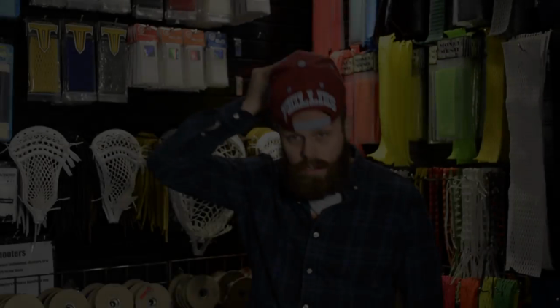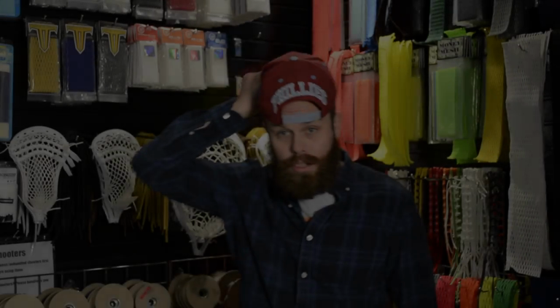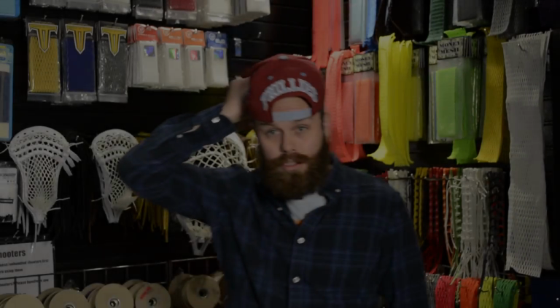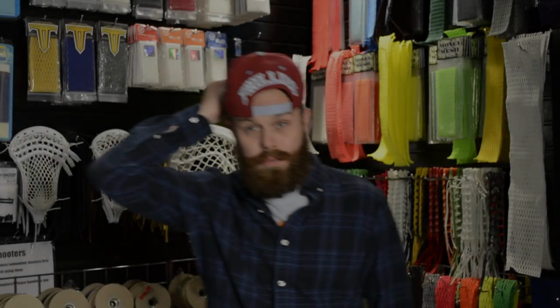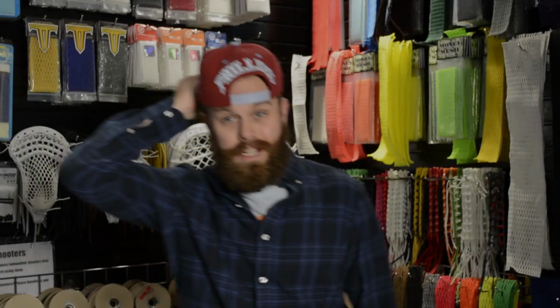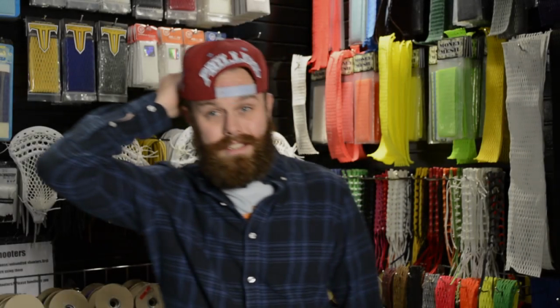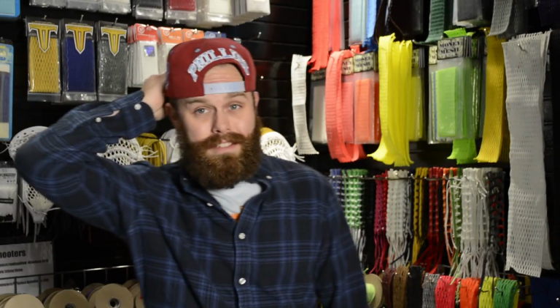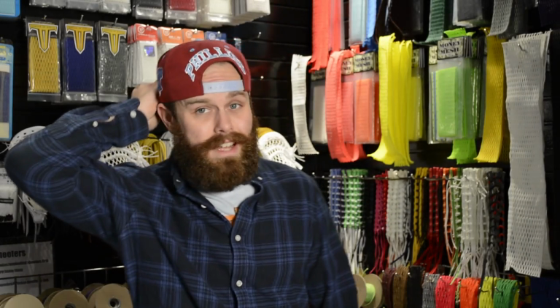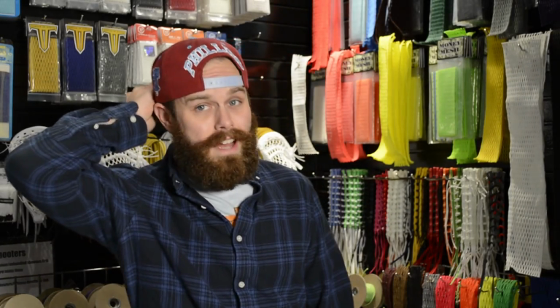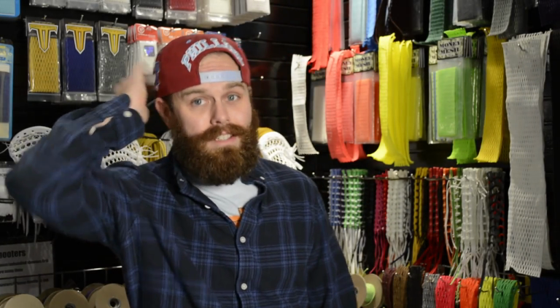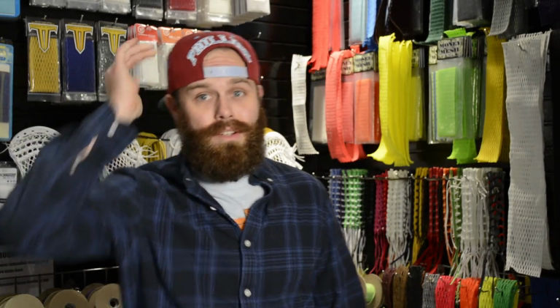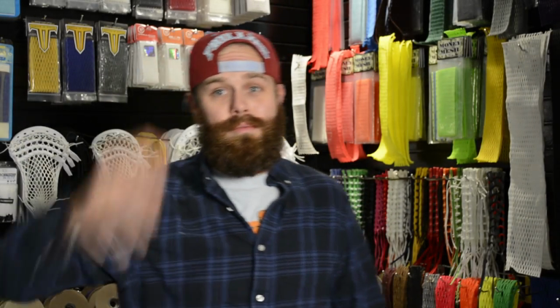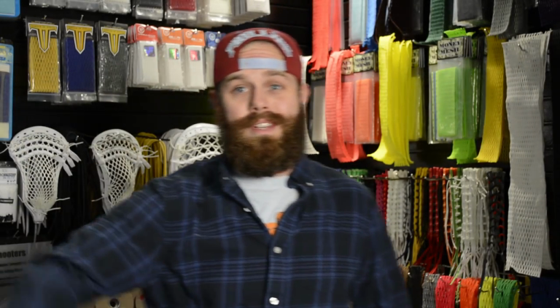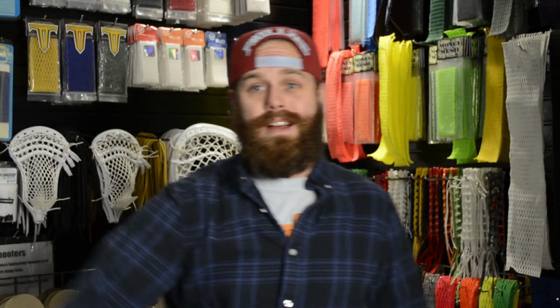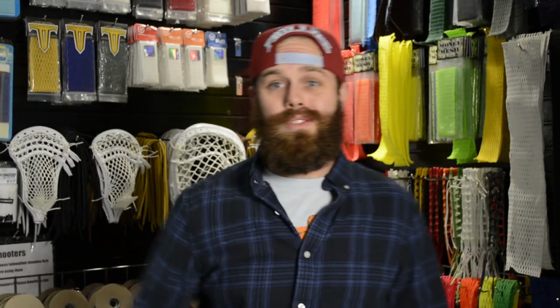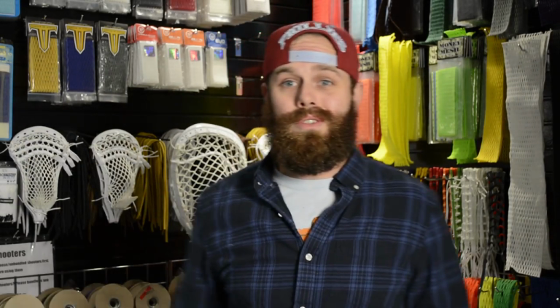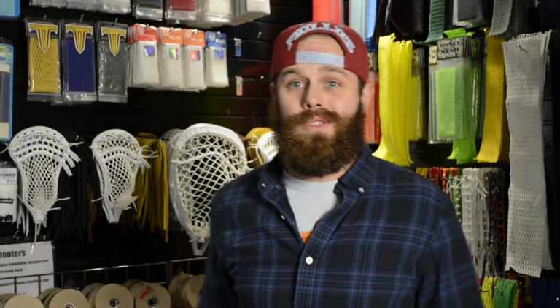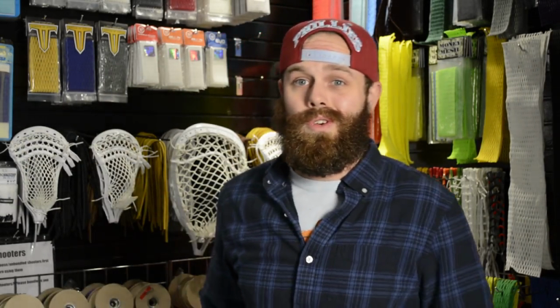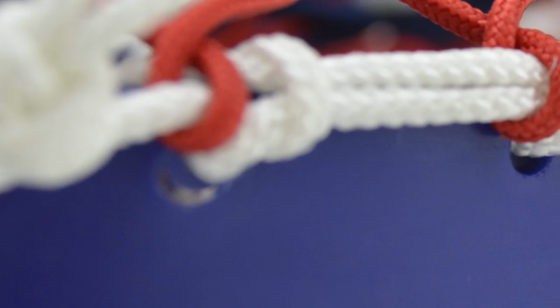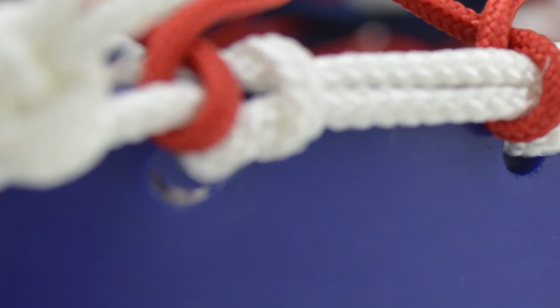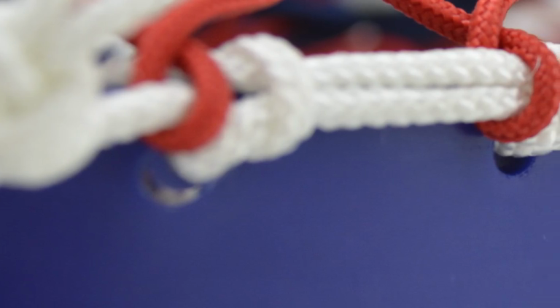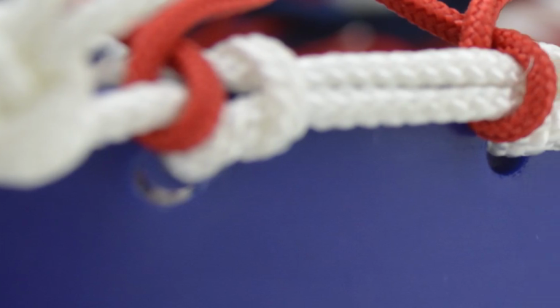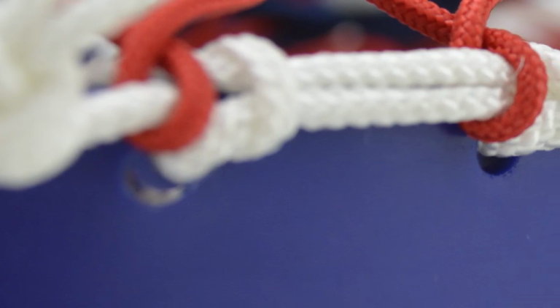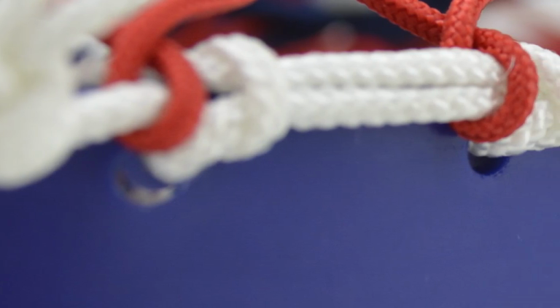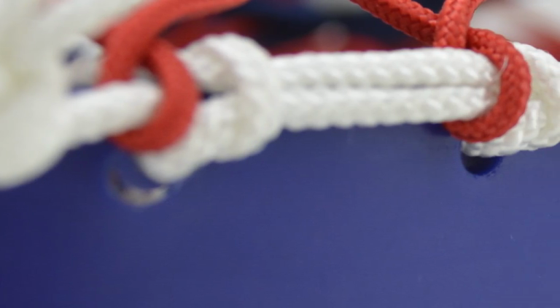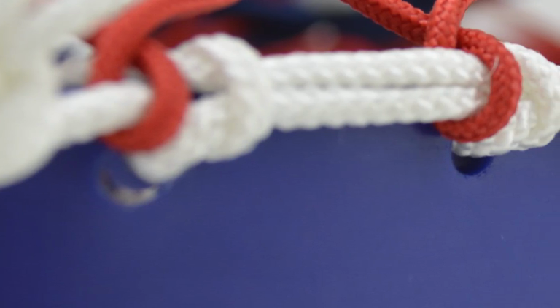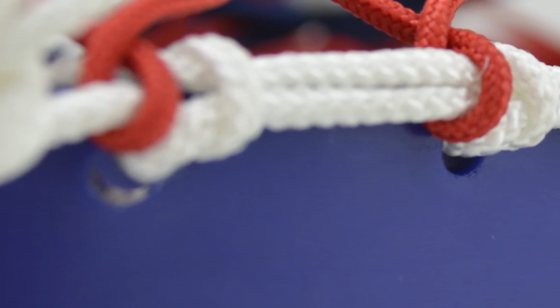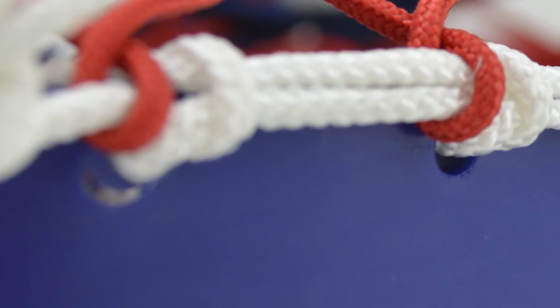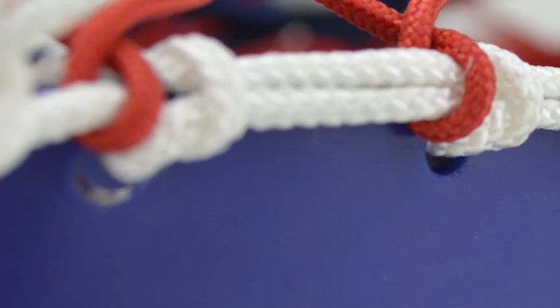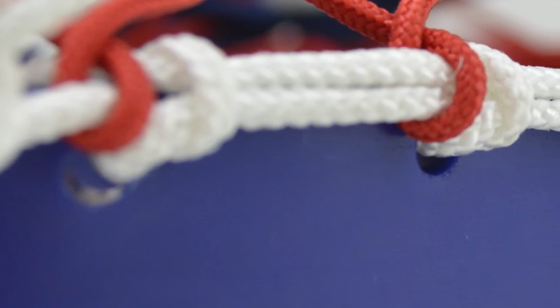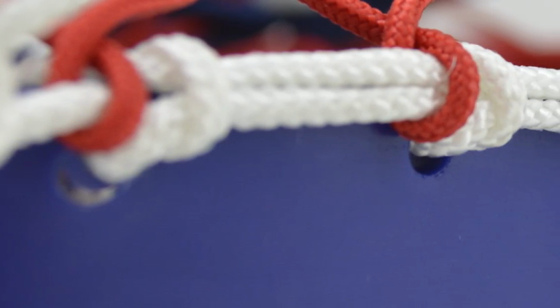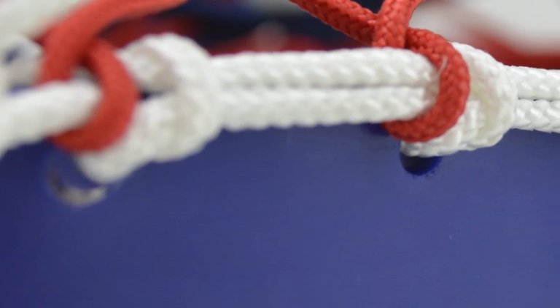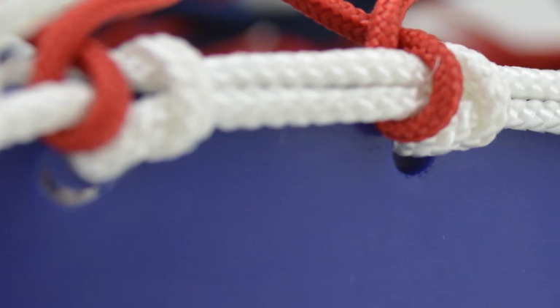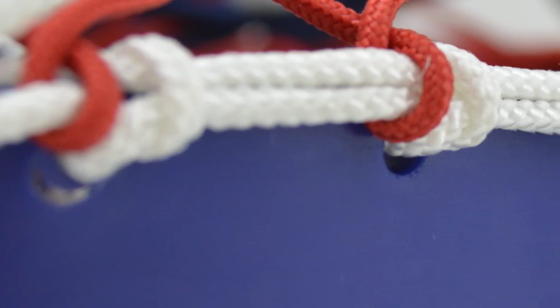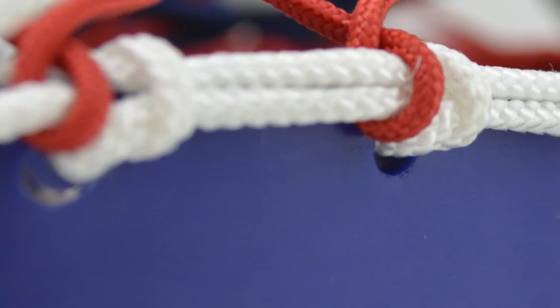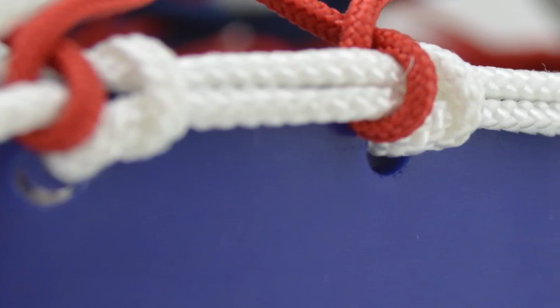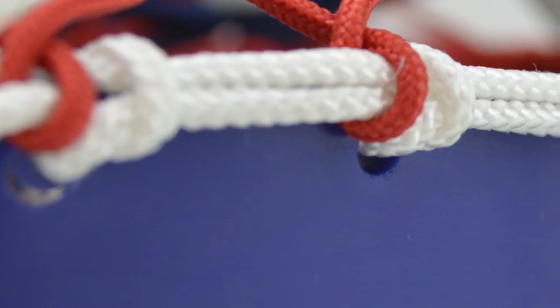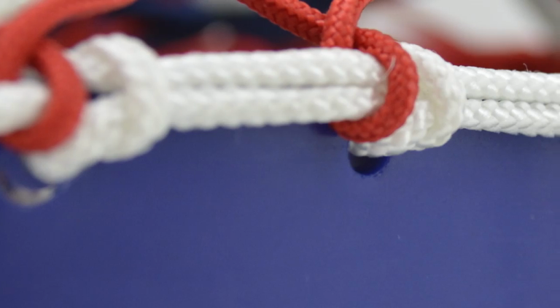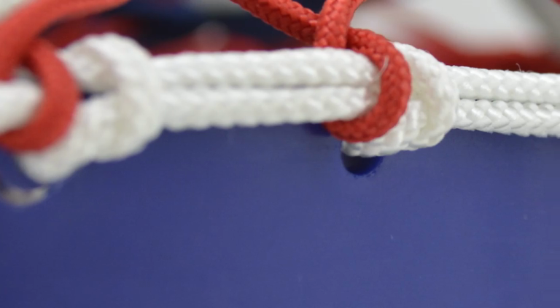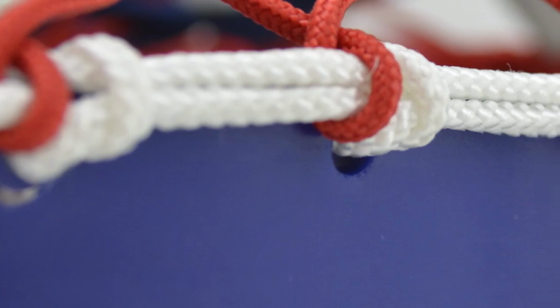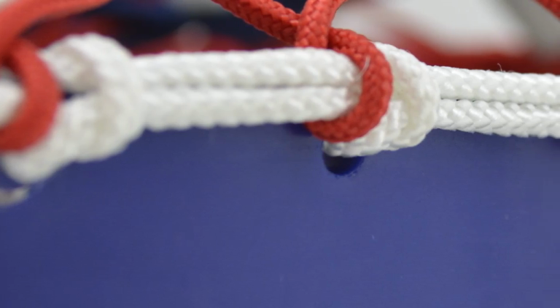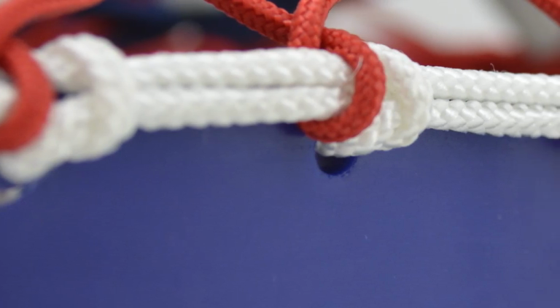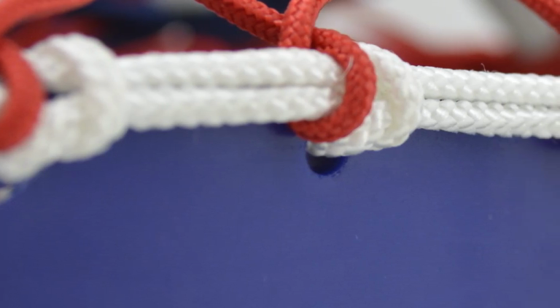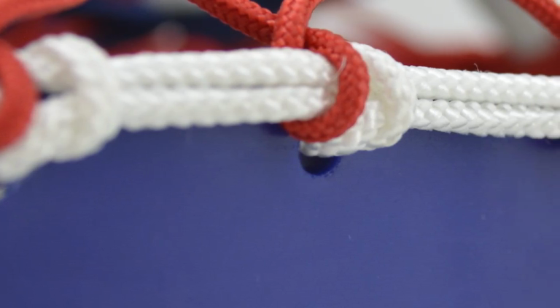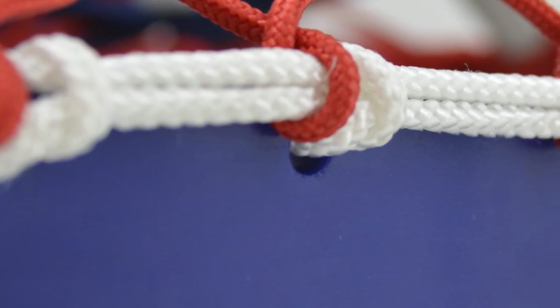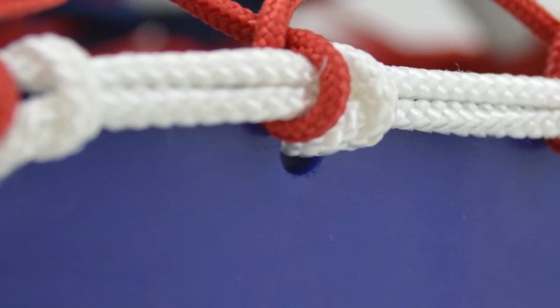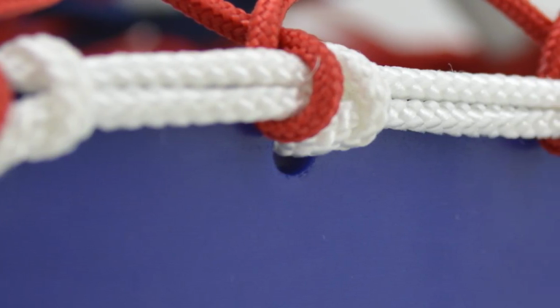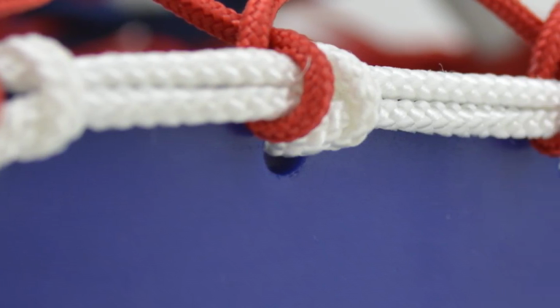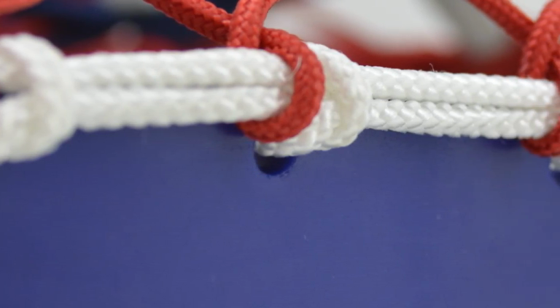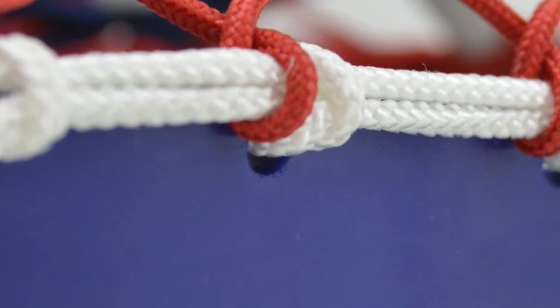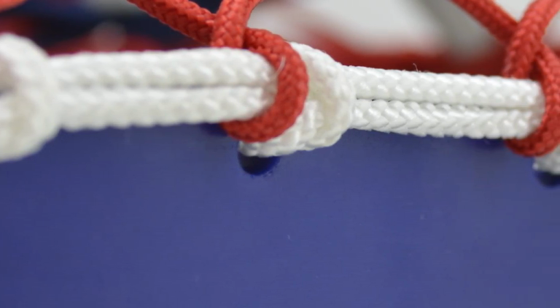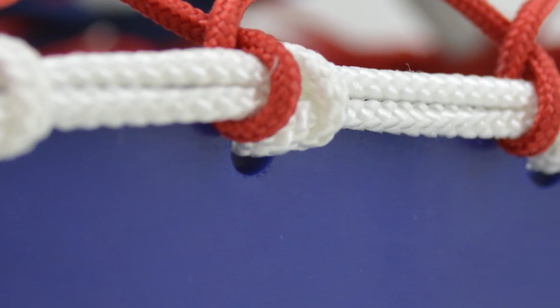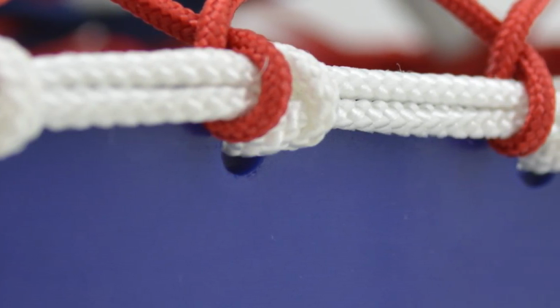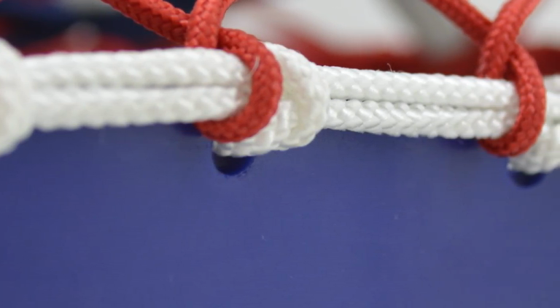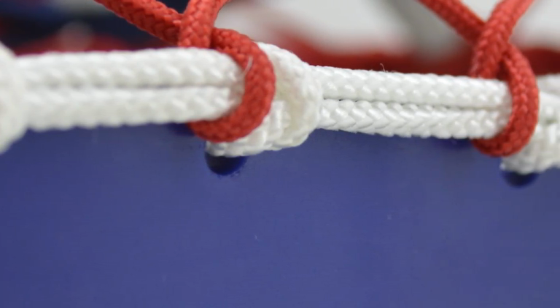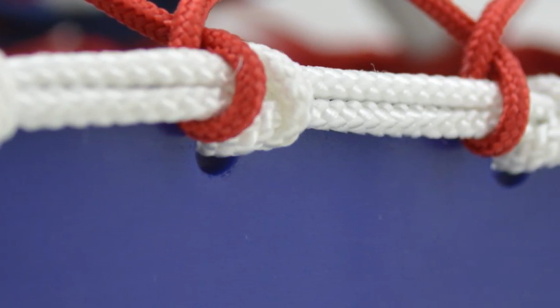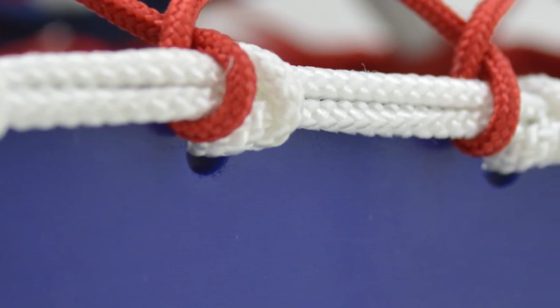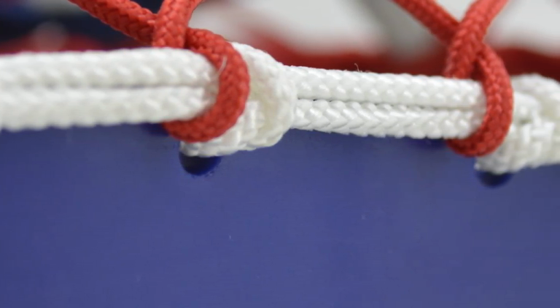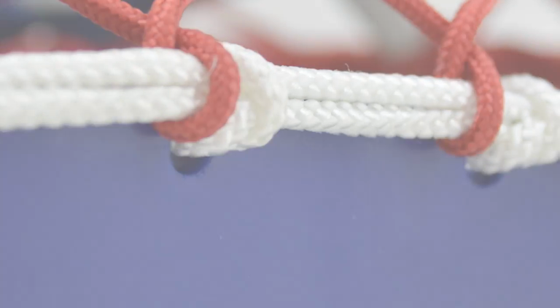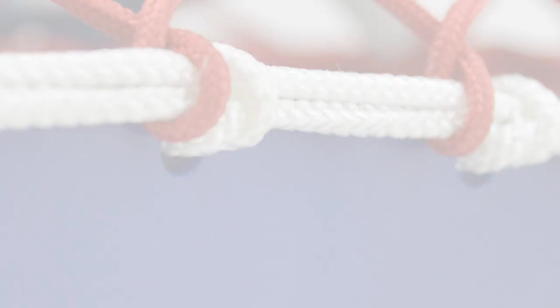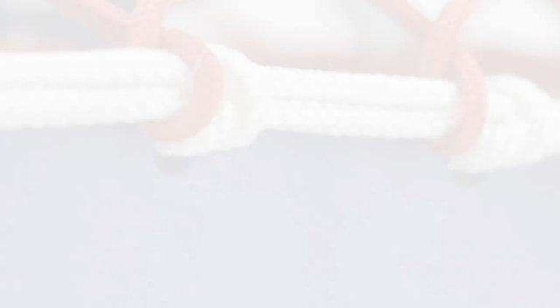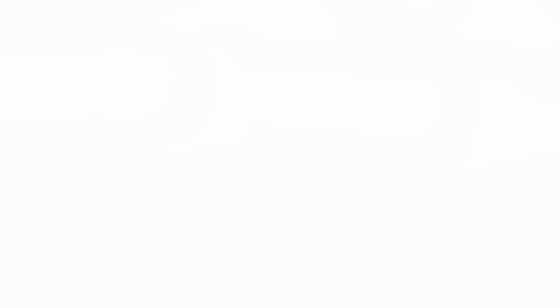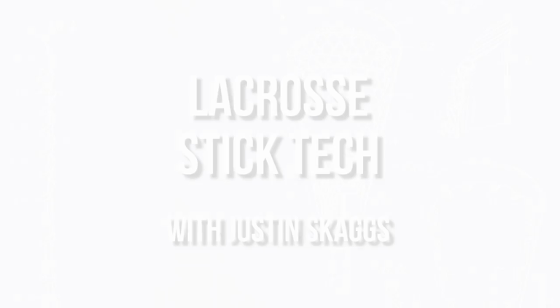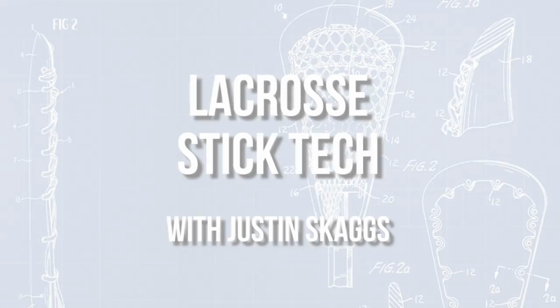Justin Skaggs here from Stylin' Strings Across. Today I'm going to teach you guys how to do a Native American sidewall string. This is Stick Tech.